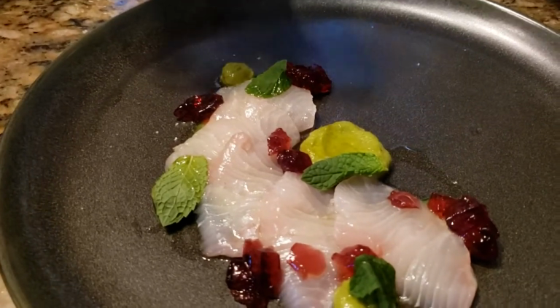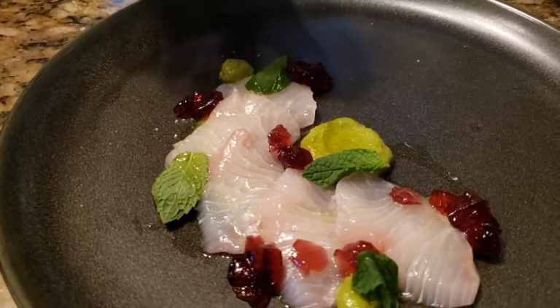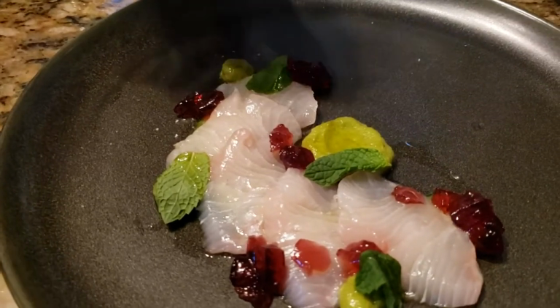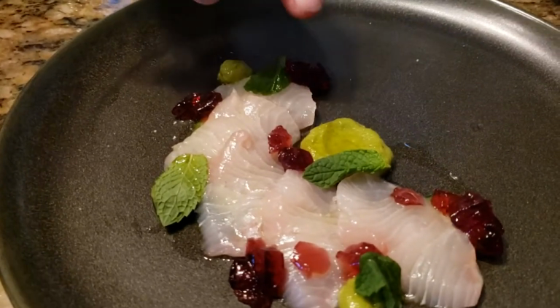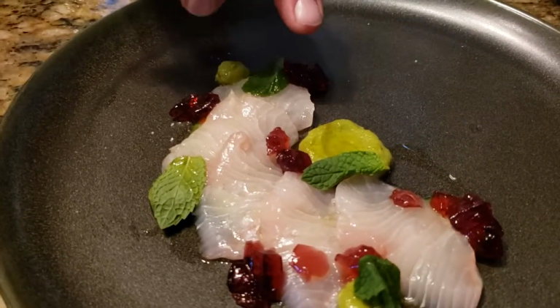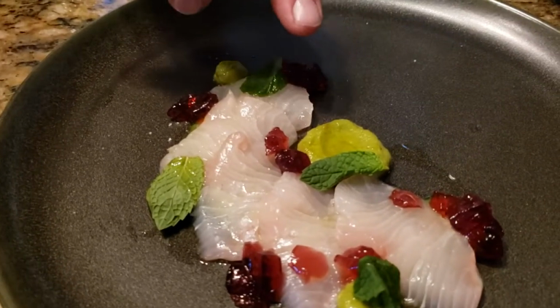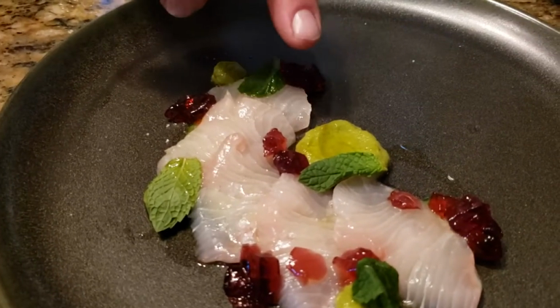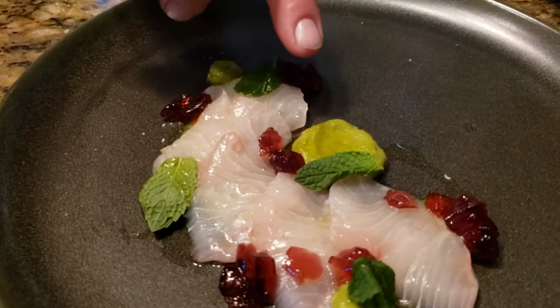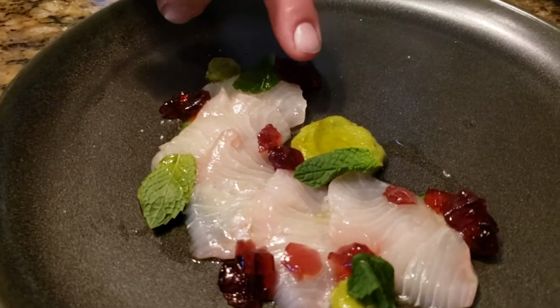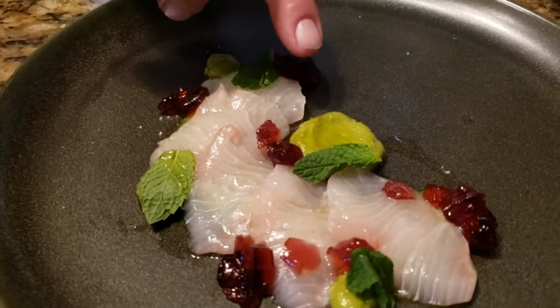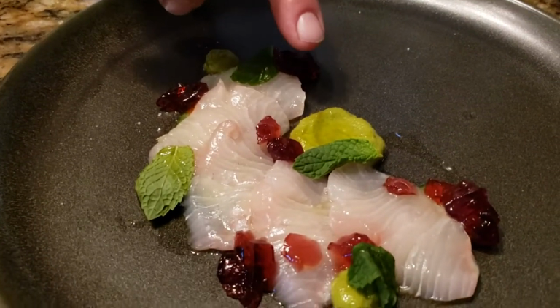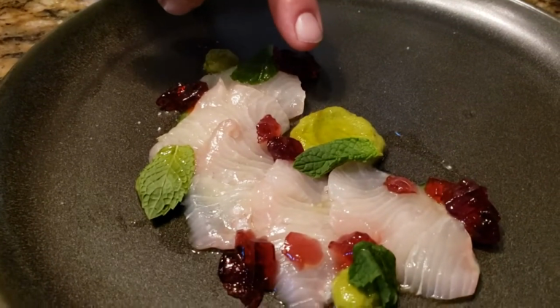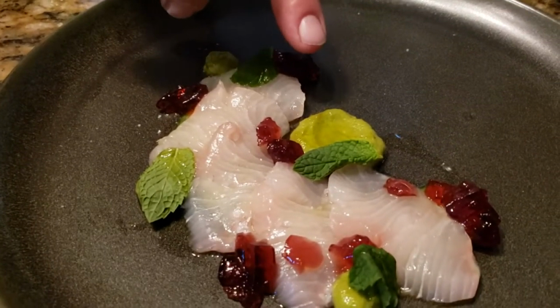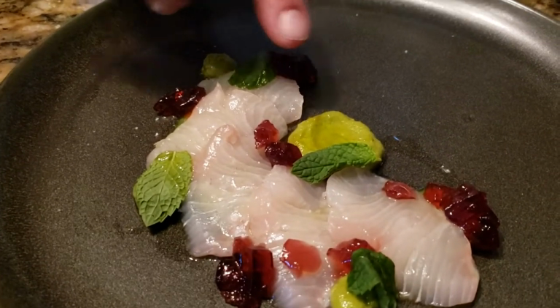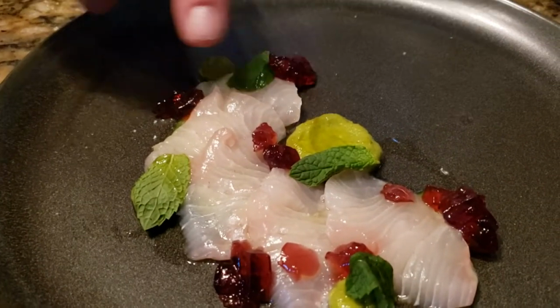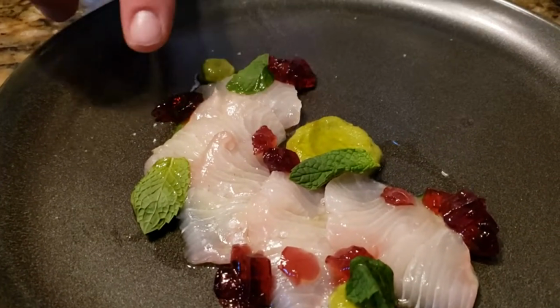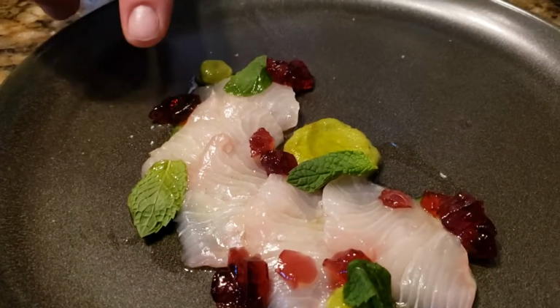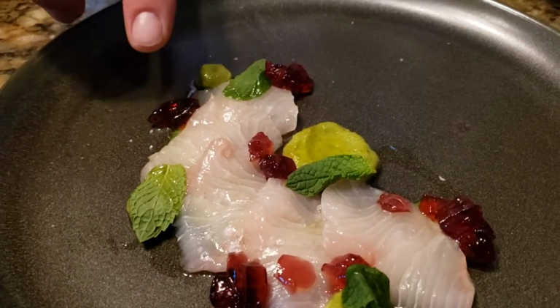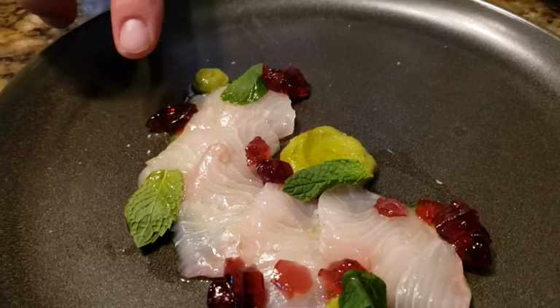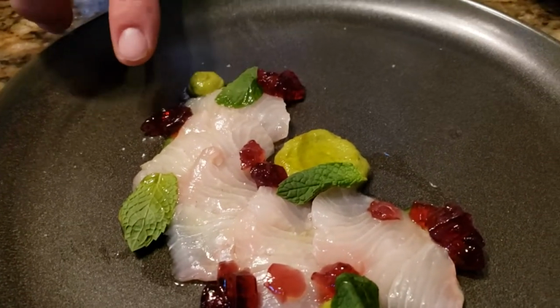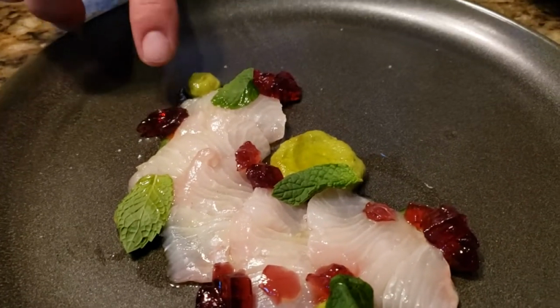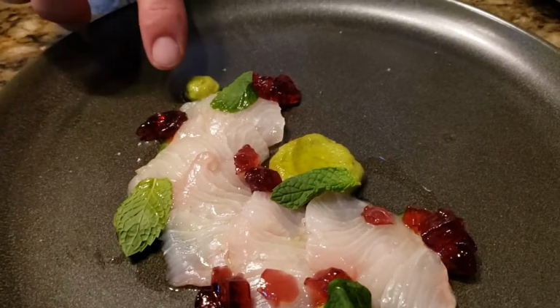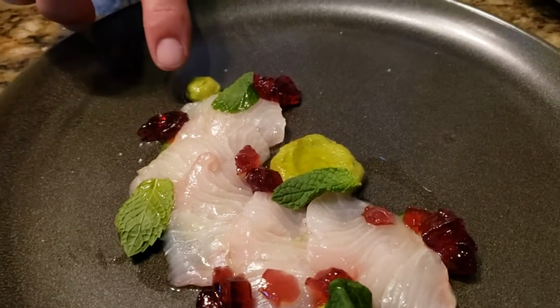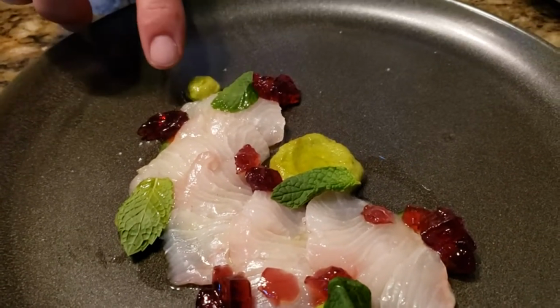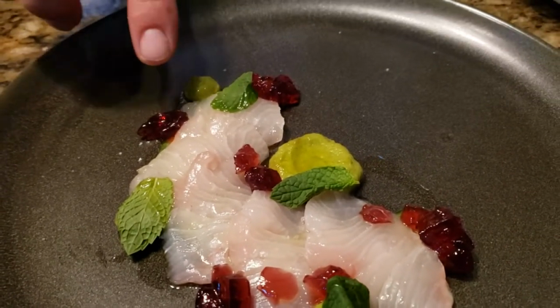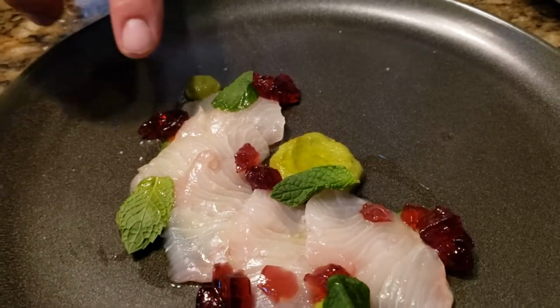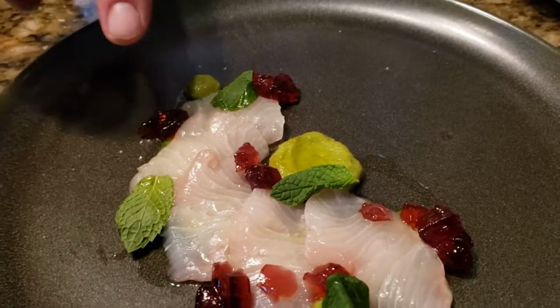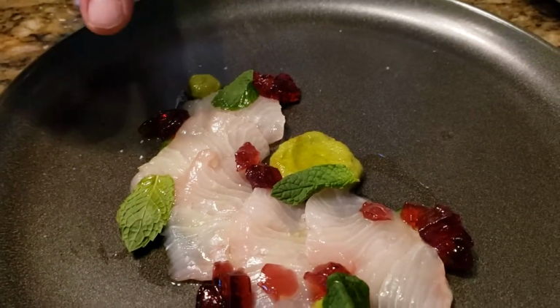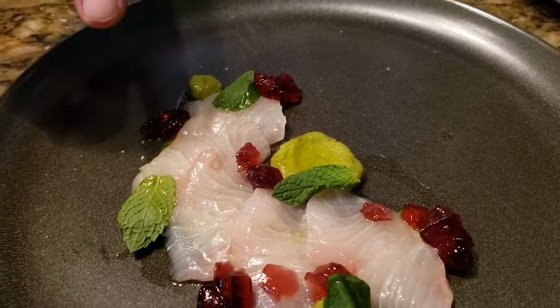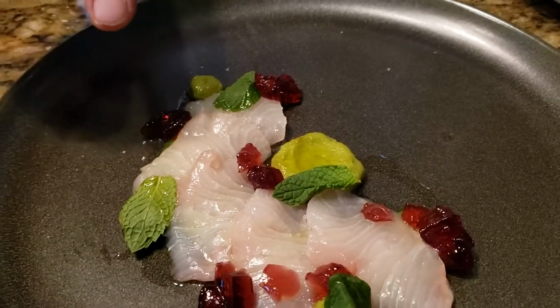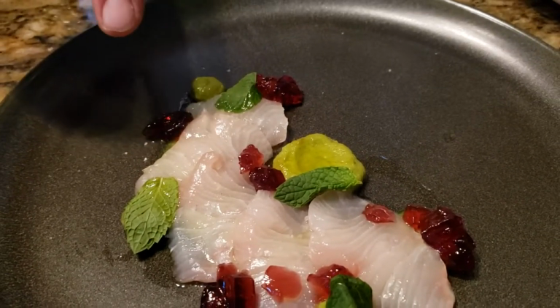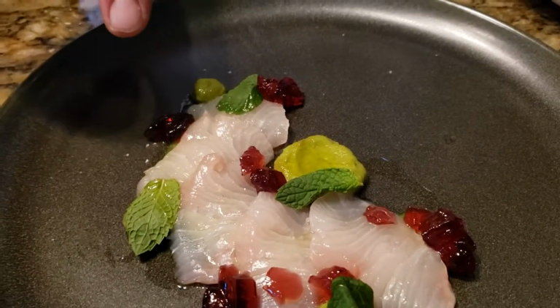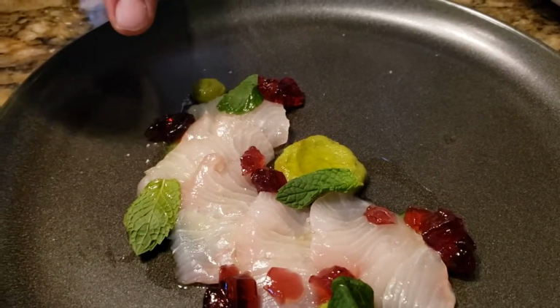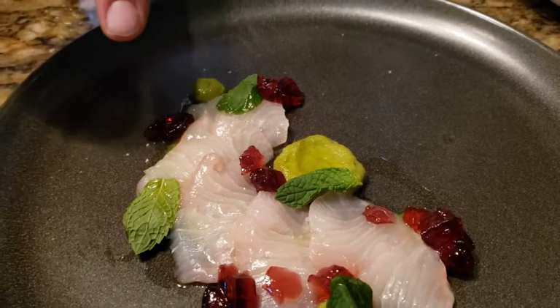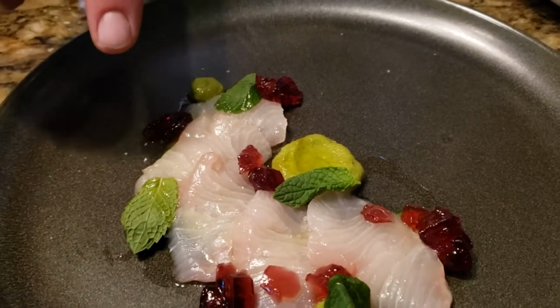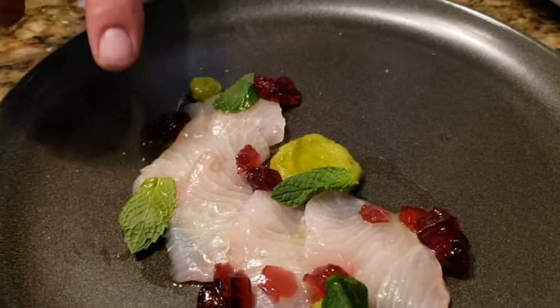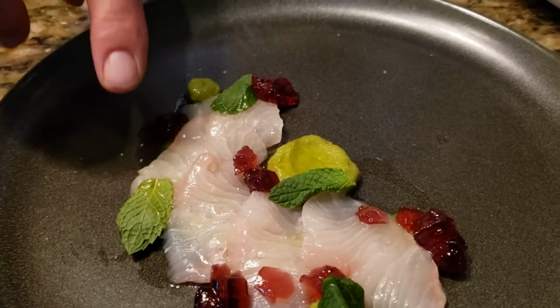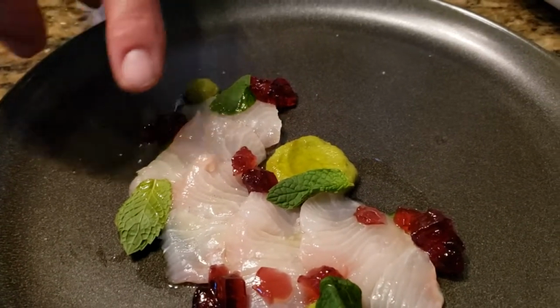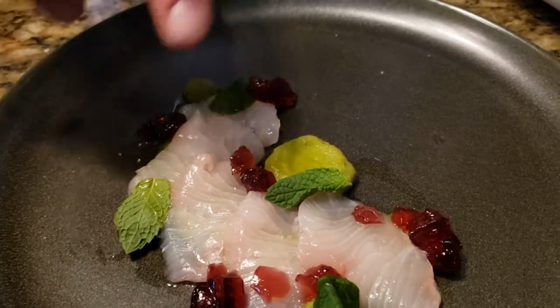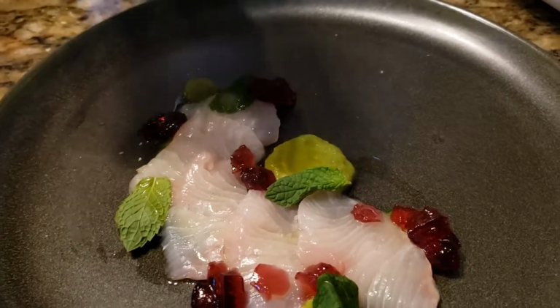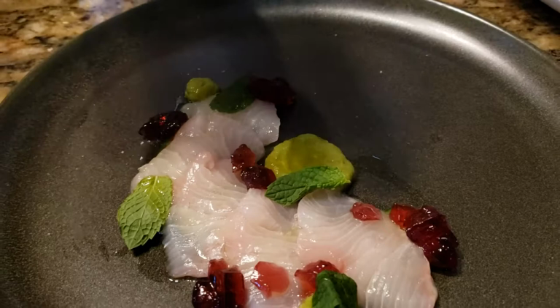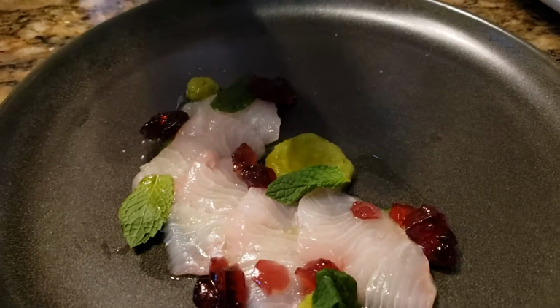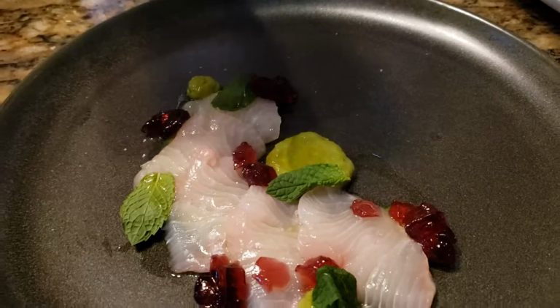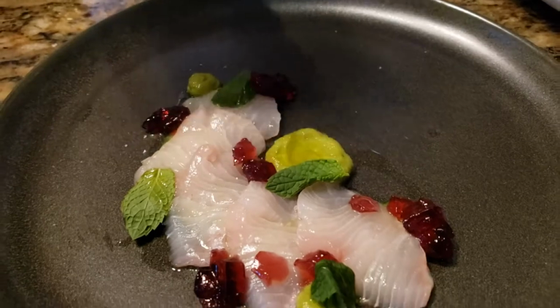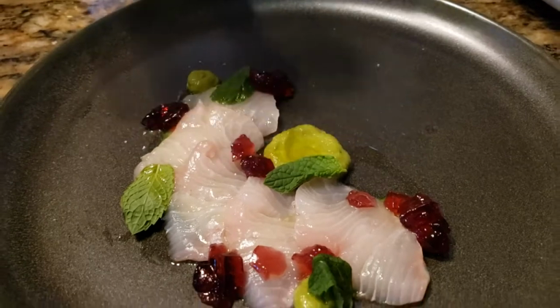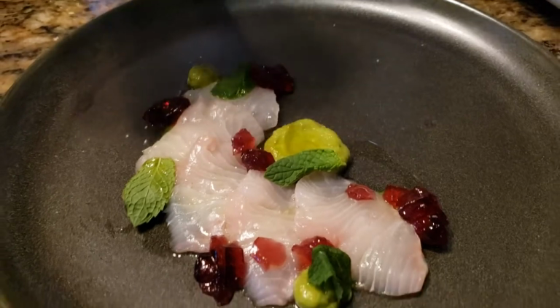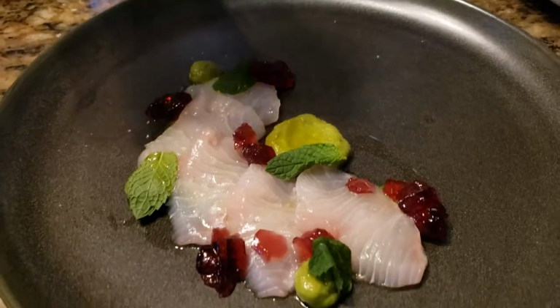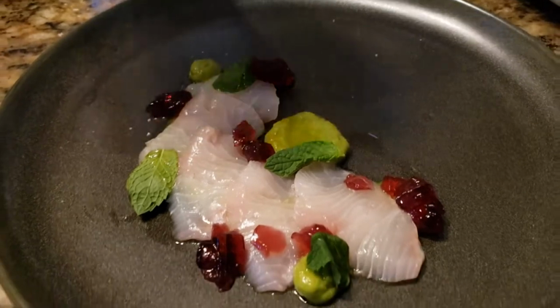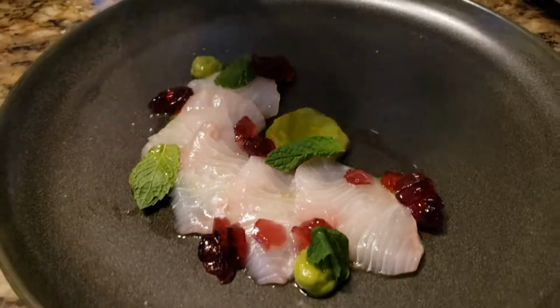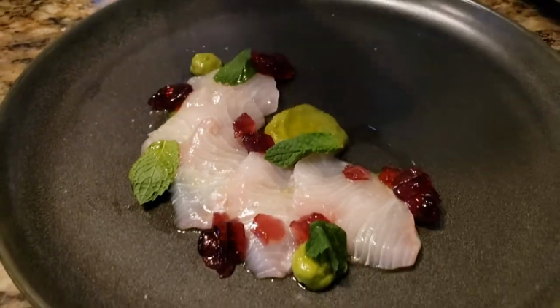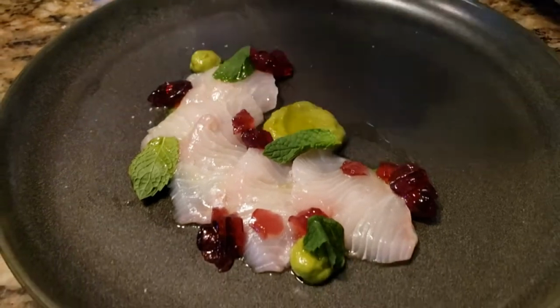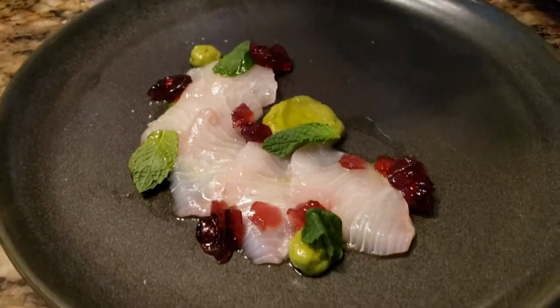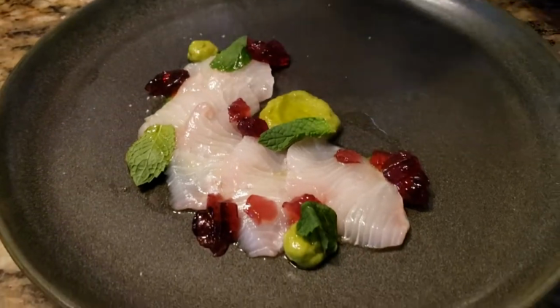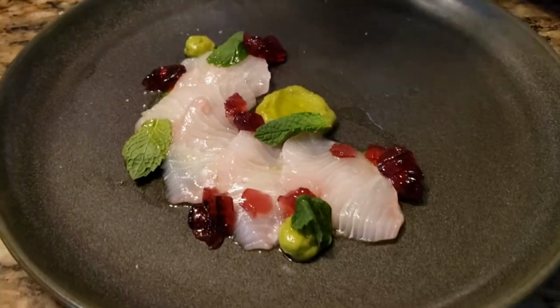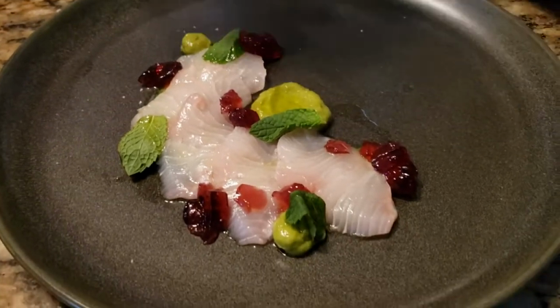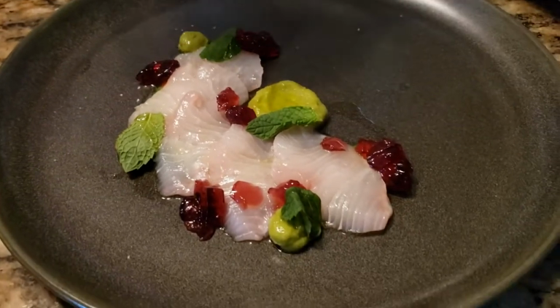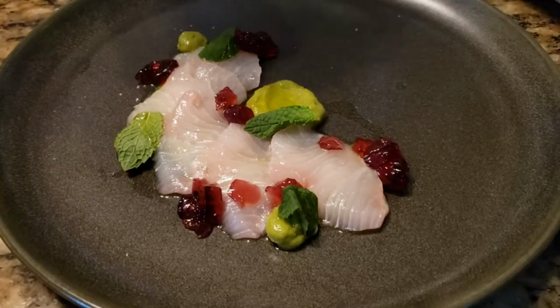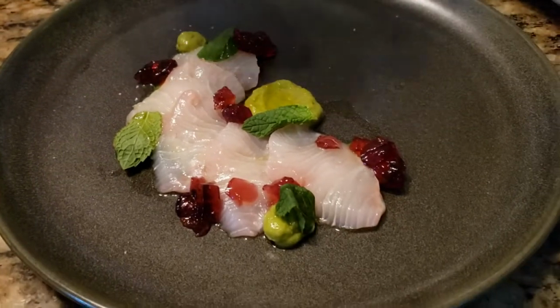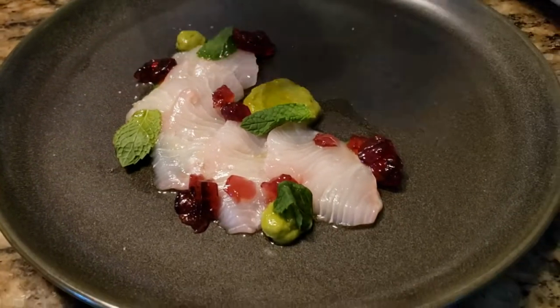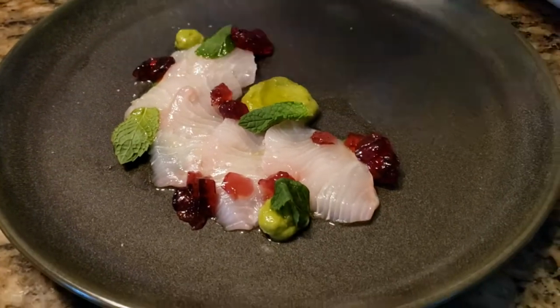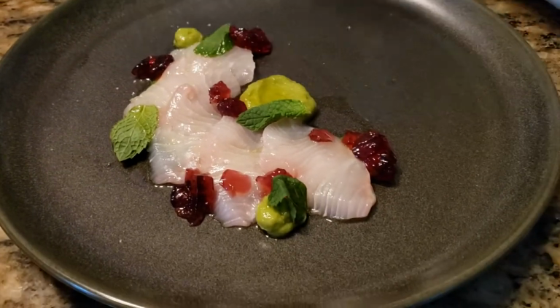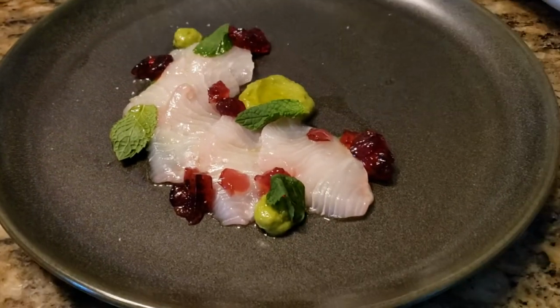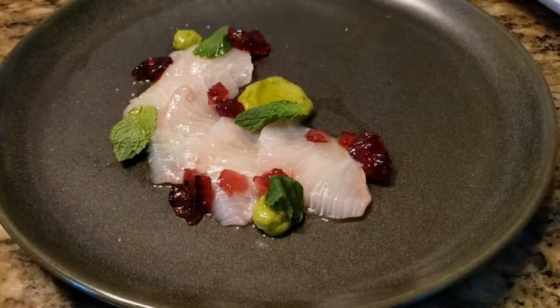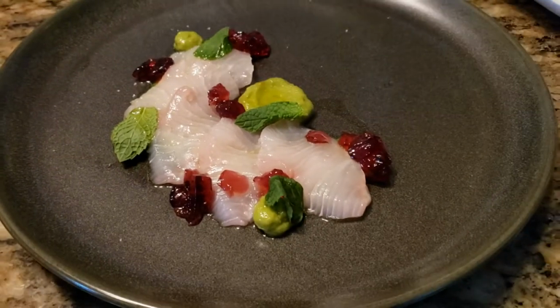We have avocado puree, and then some fresh mint, crunchy sea salt, and lemon olive oil.